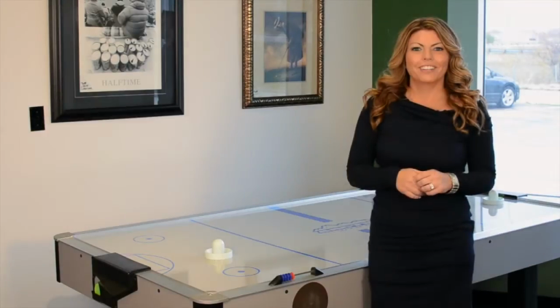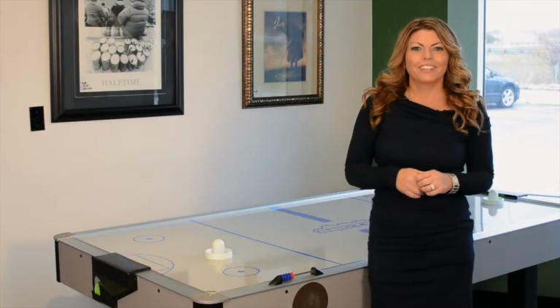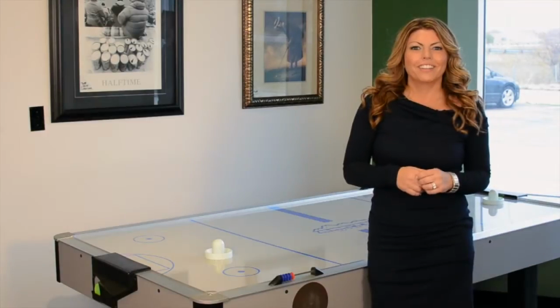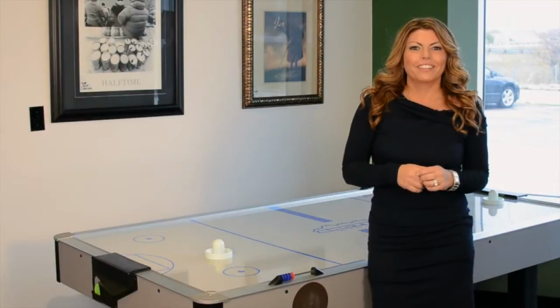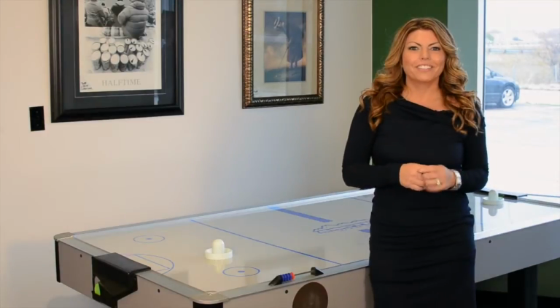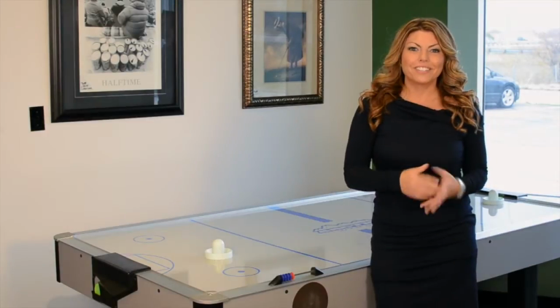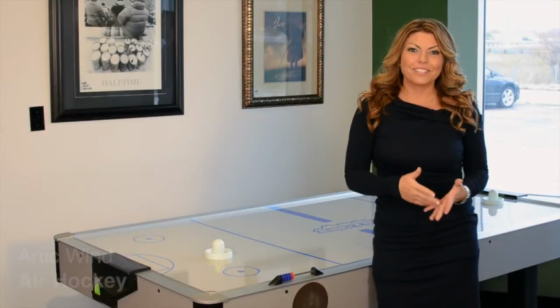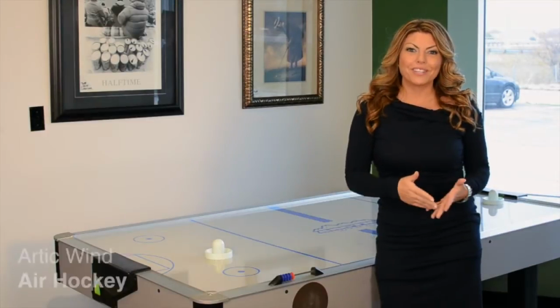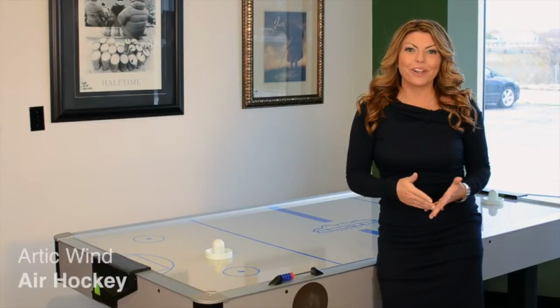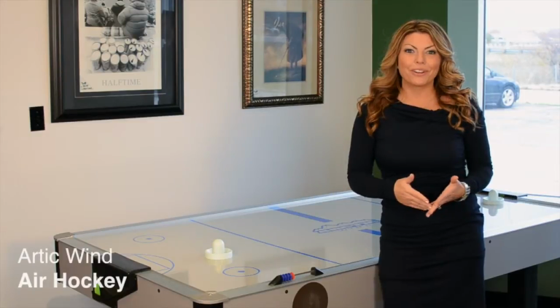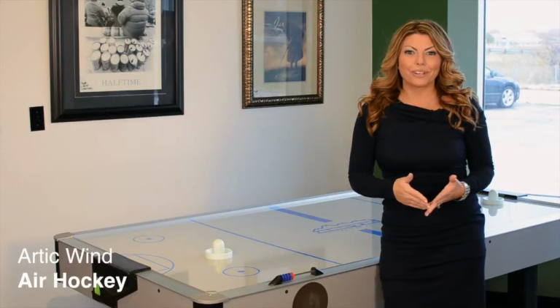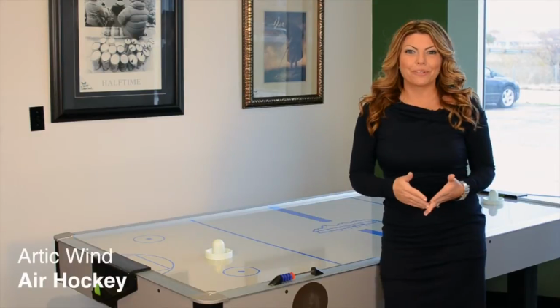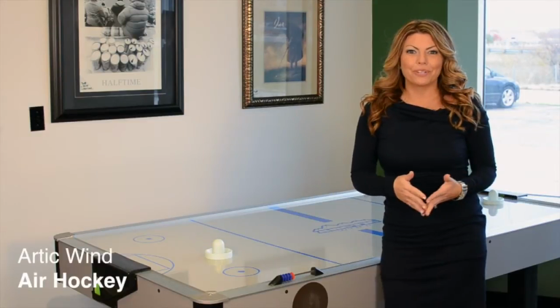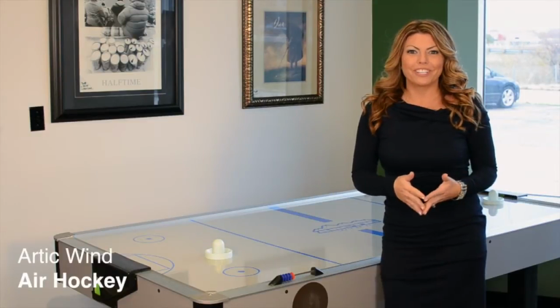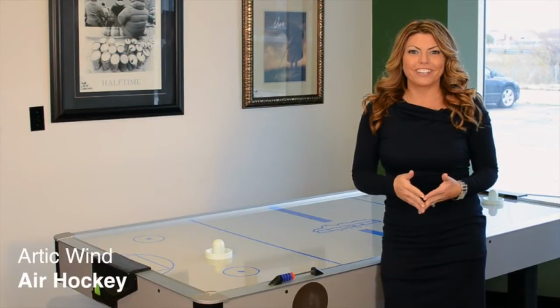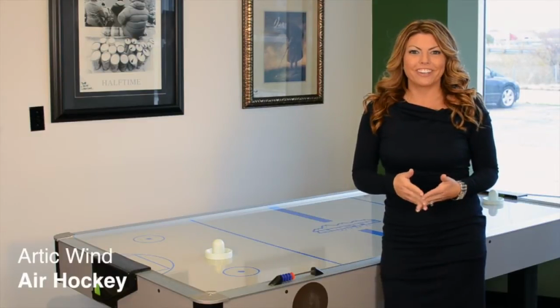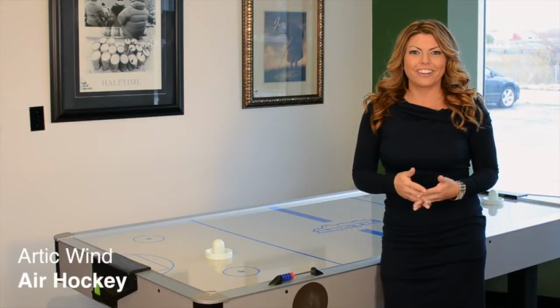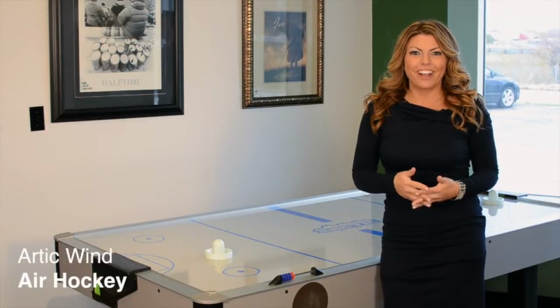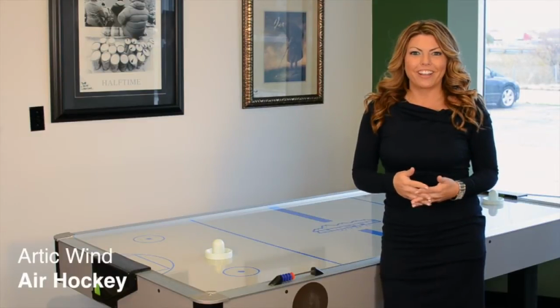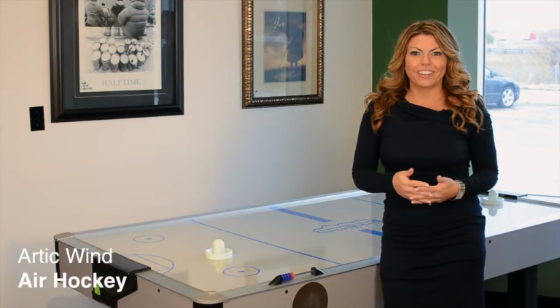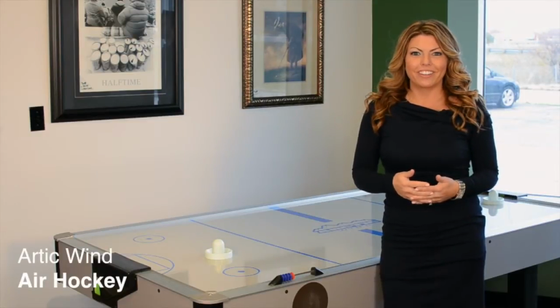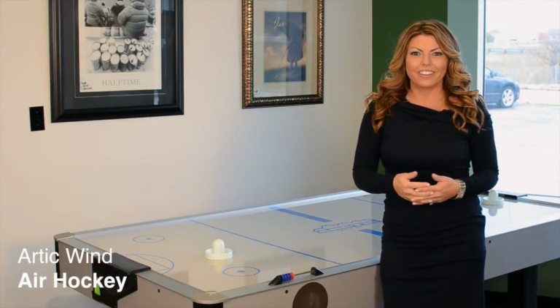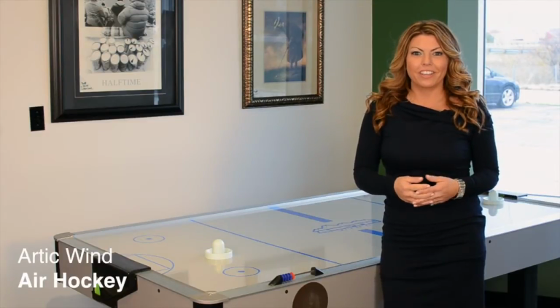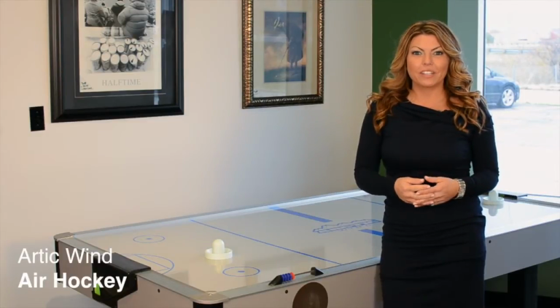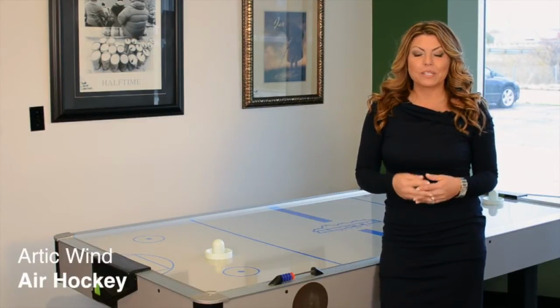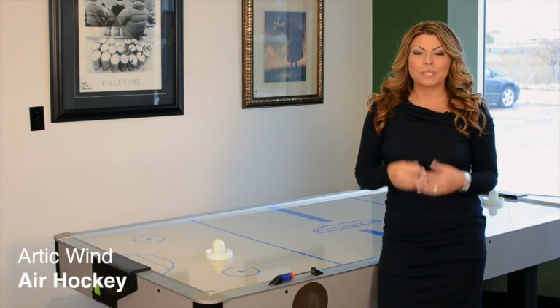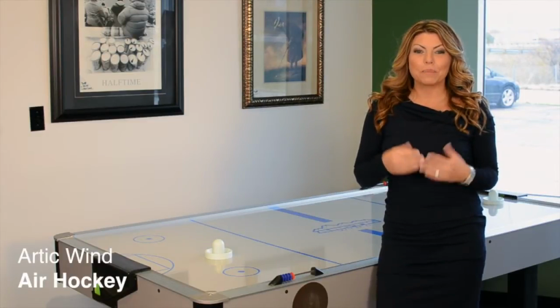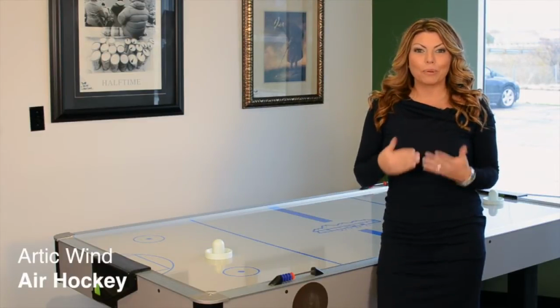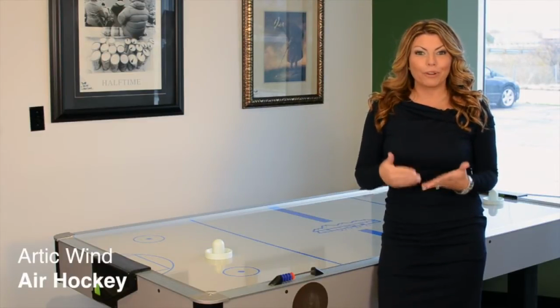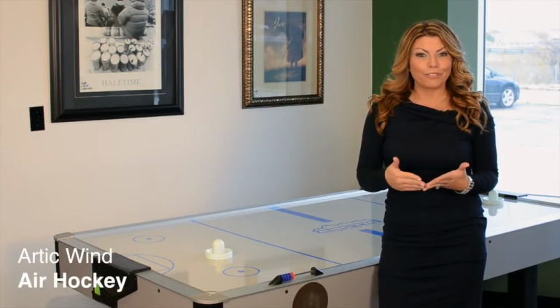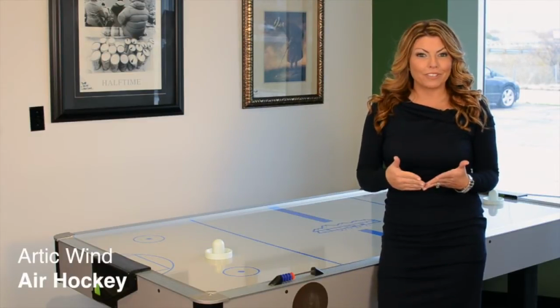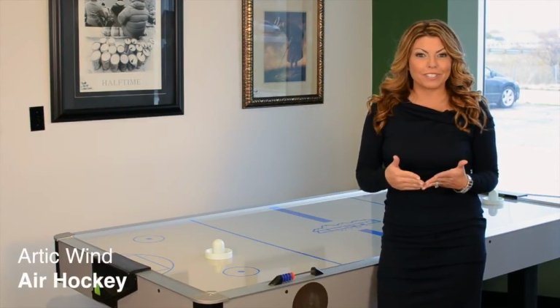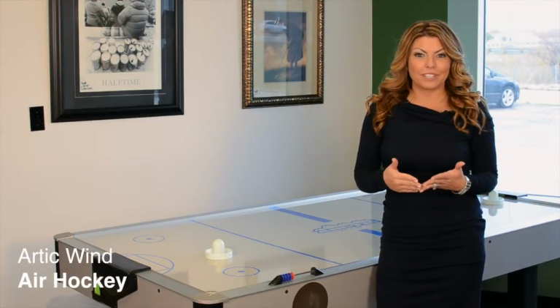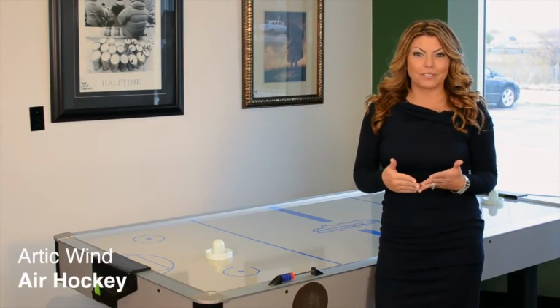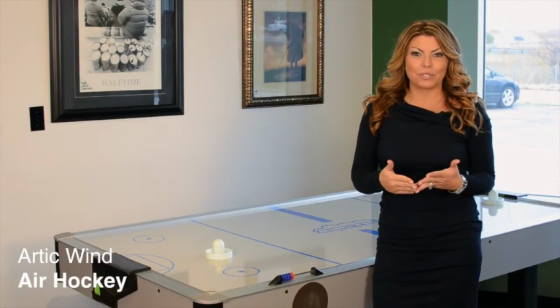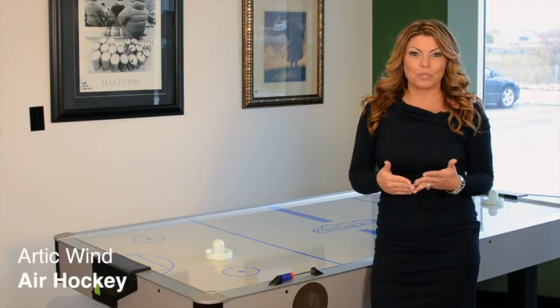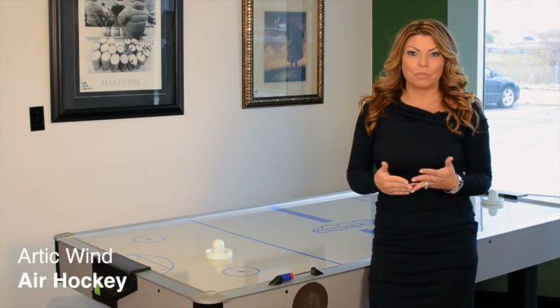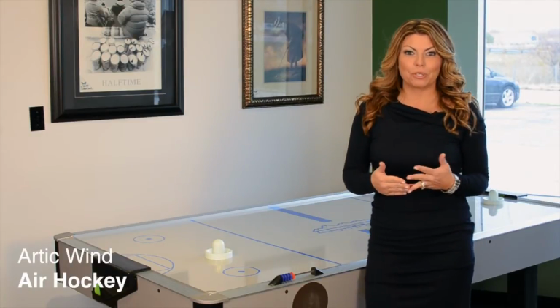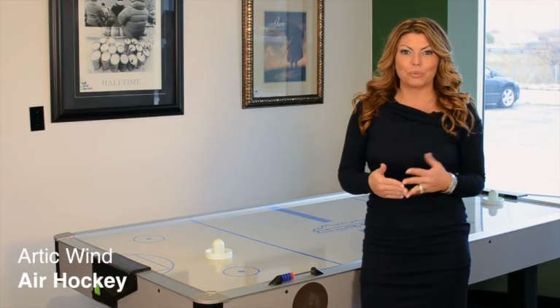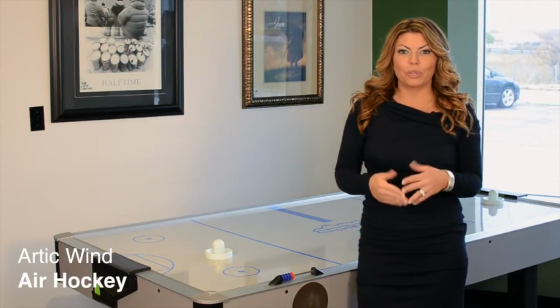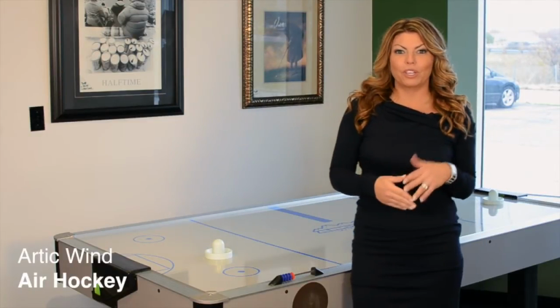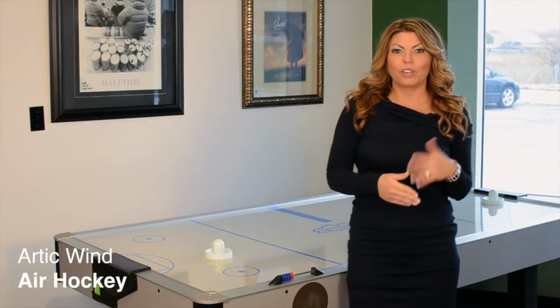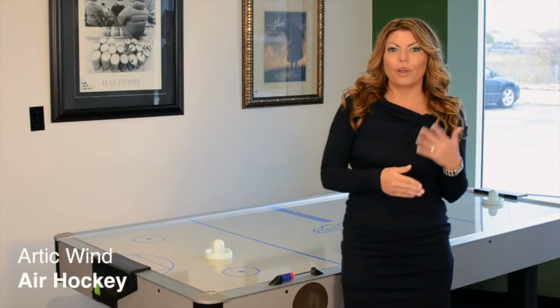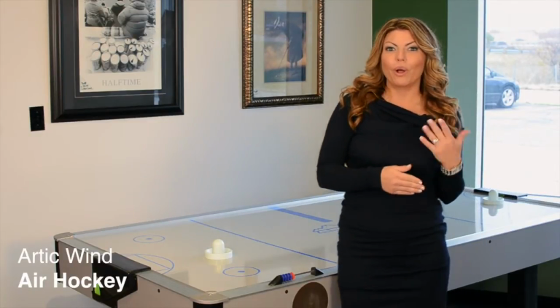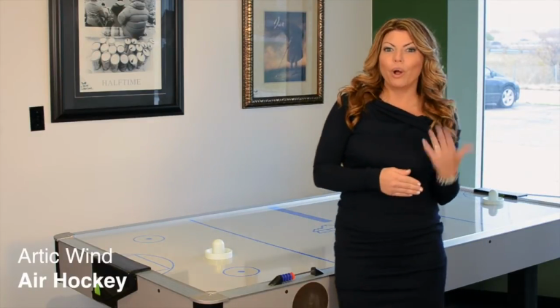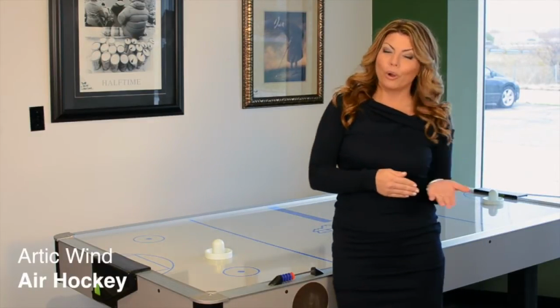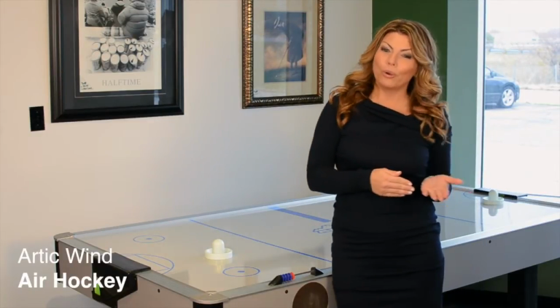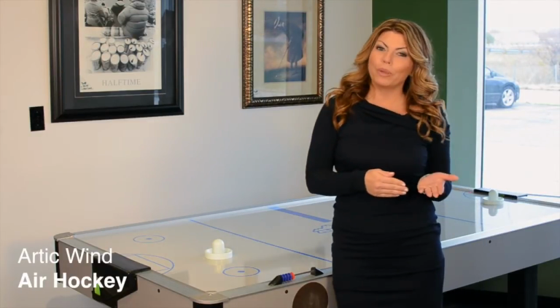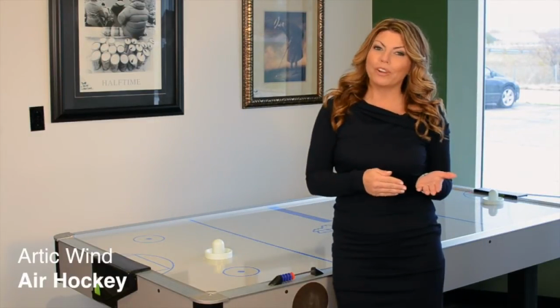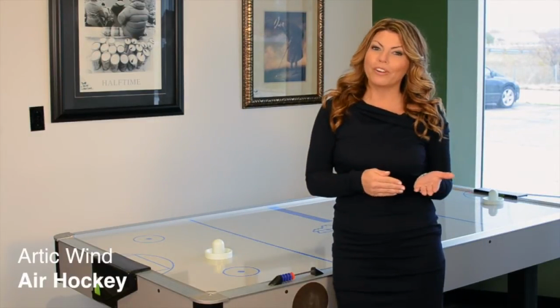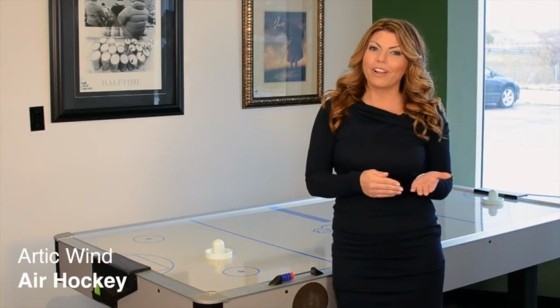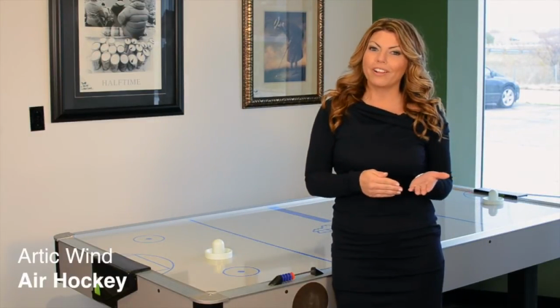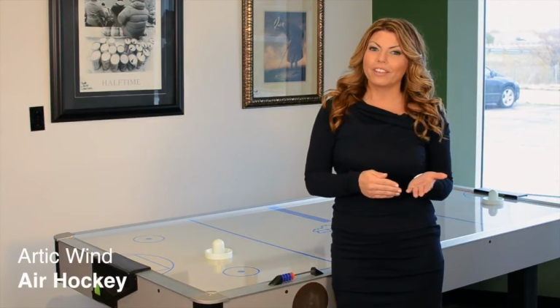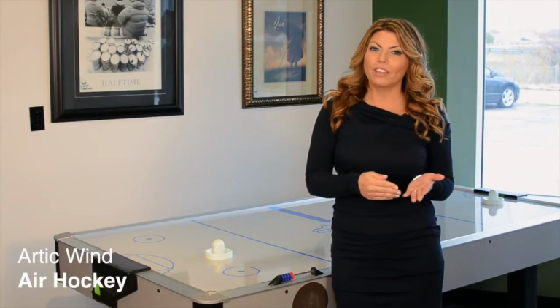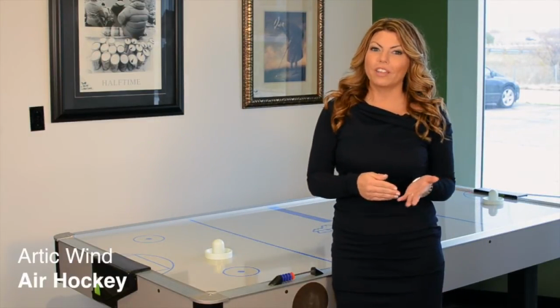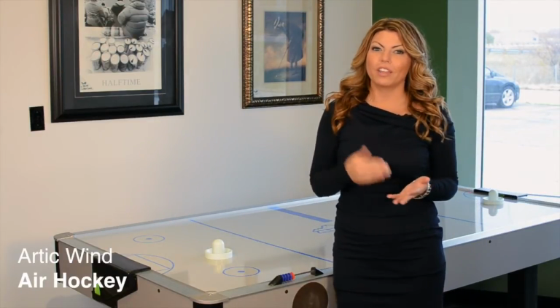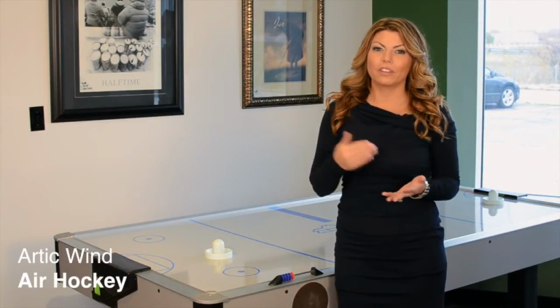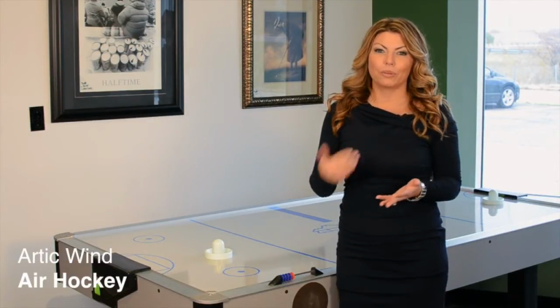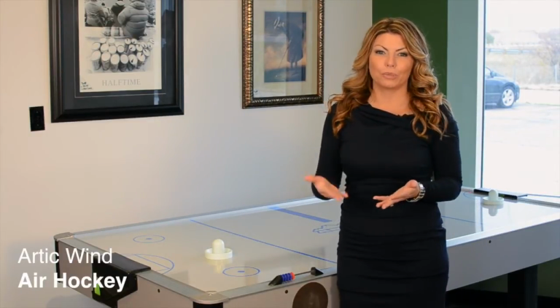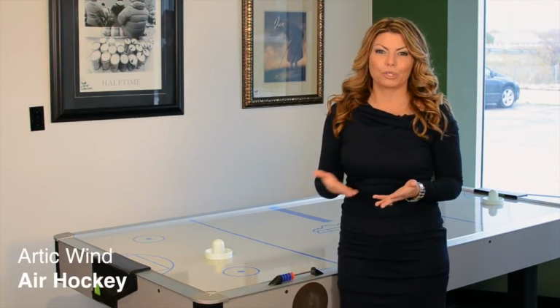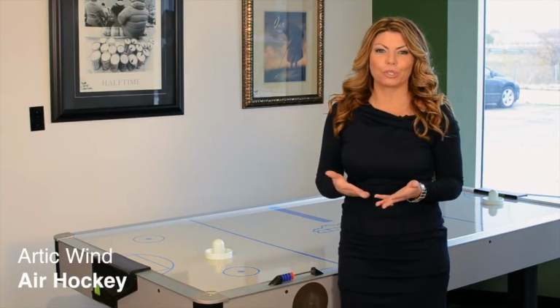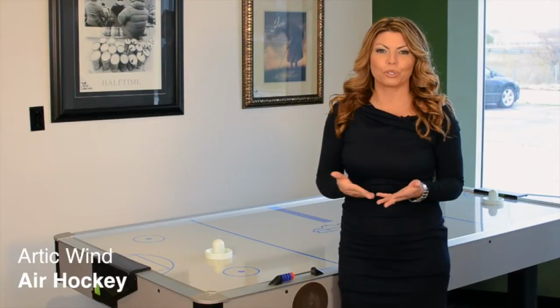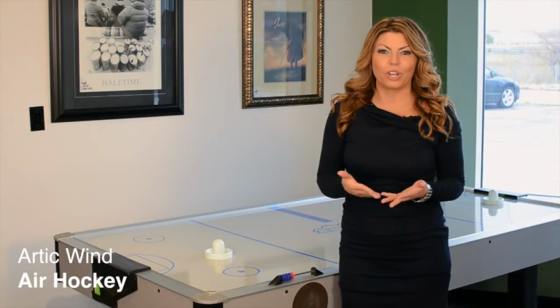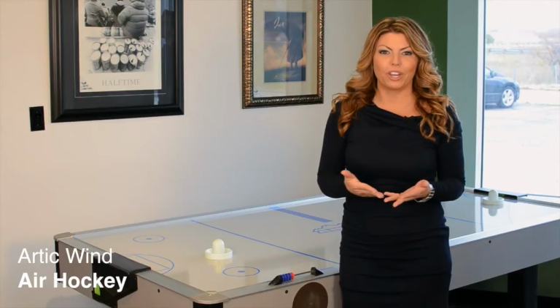This is the Arctic Wind Air Hockey. It's the perfect answer between a home air hockey and commercial grade.